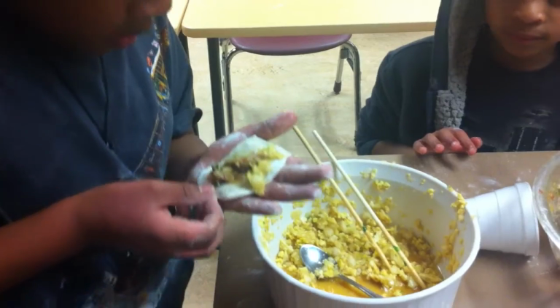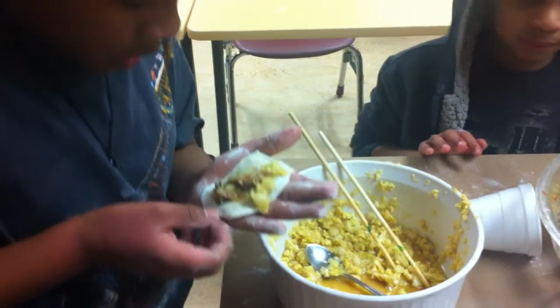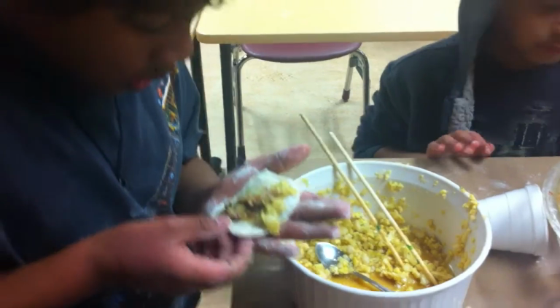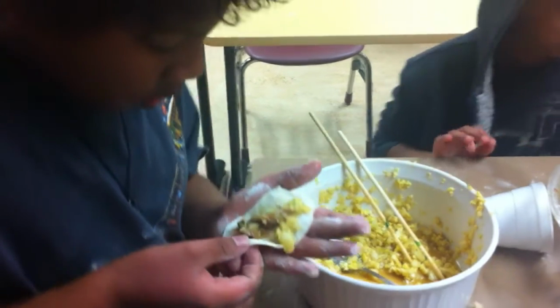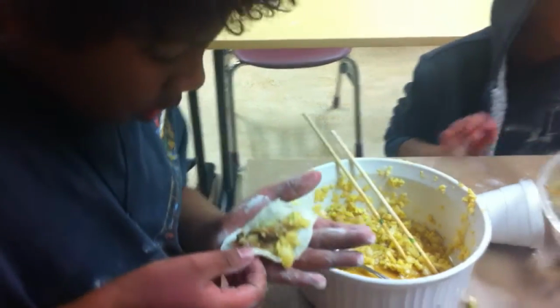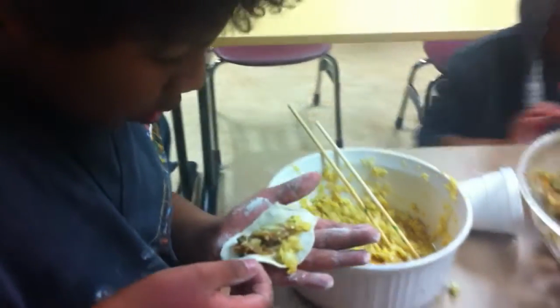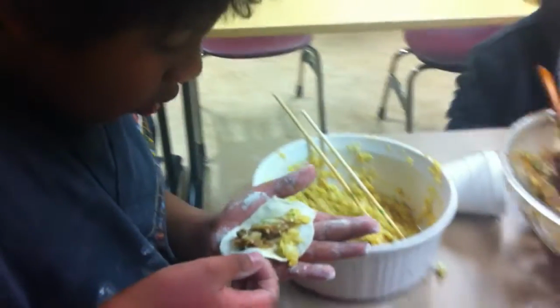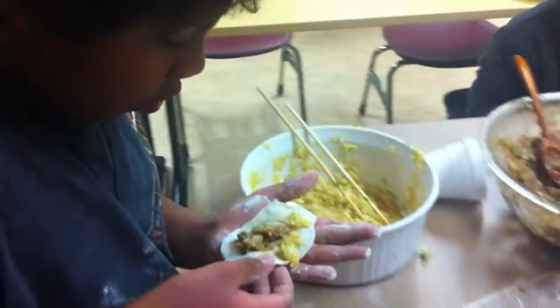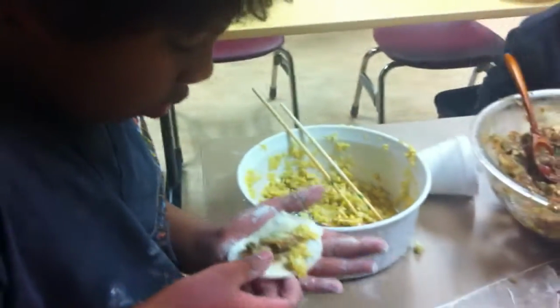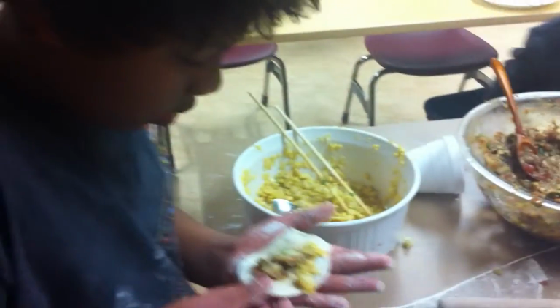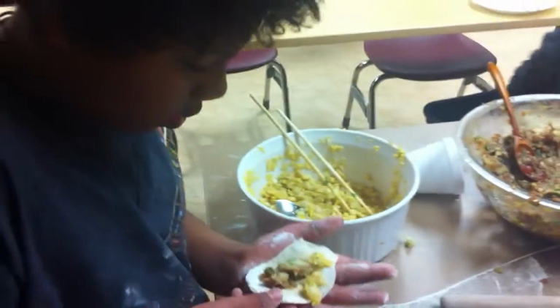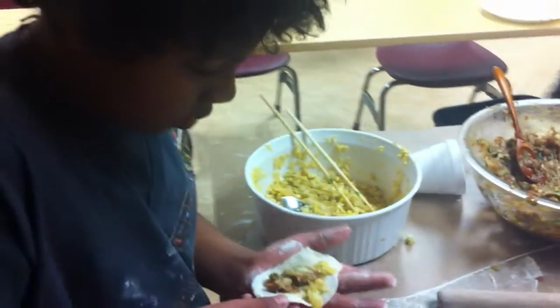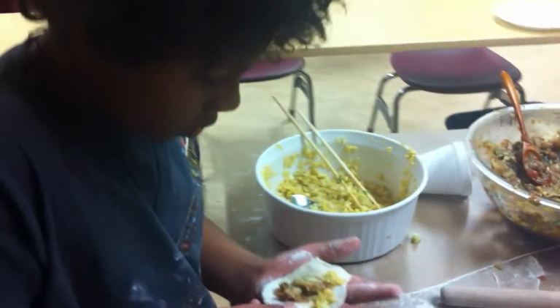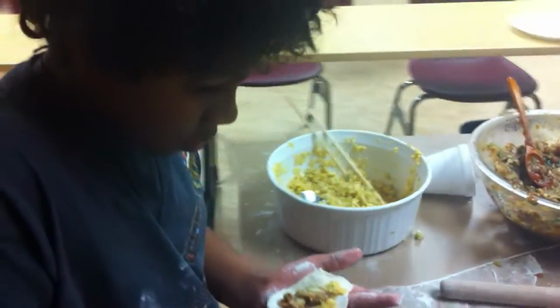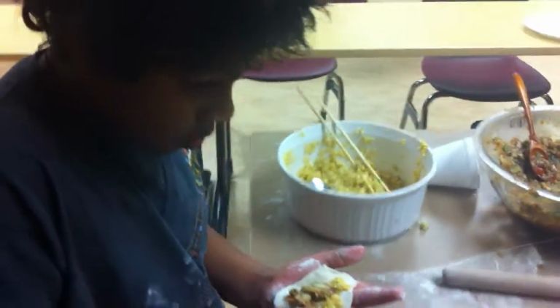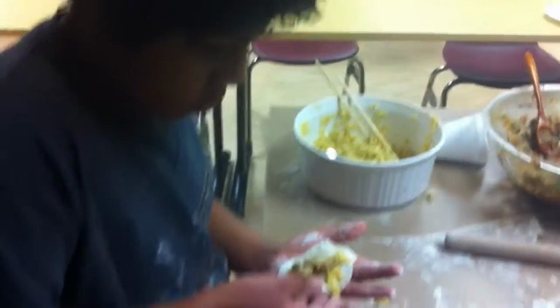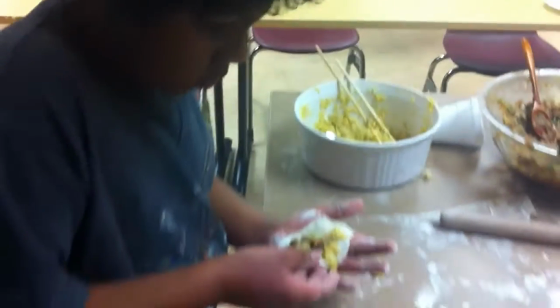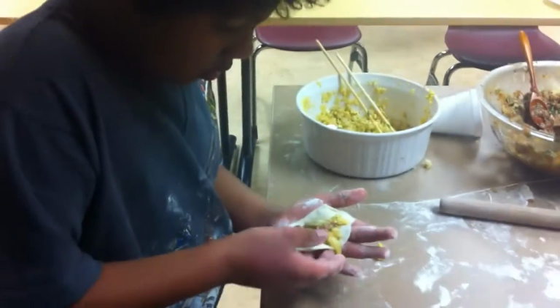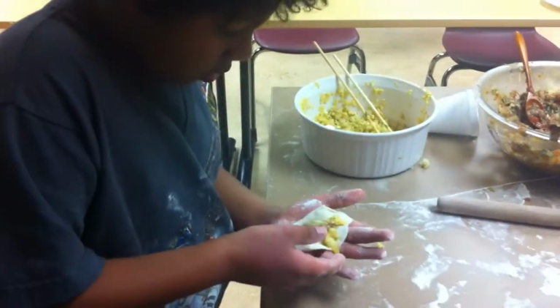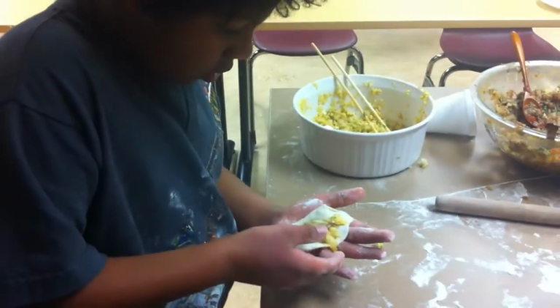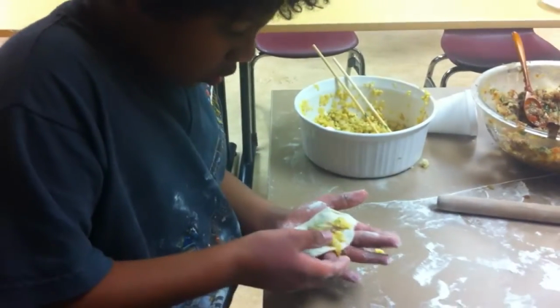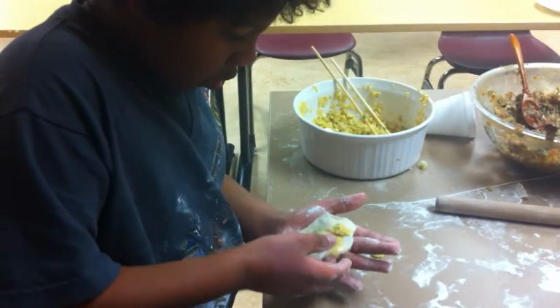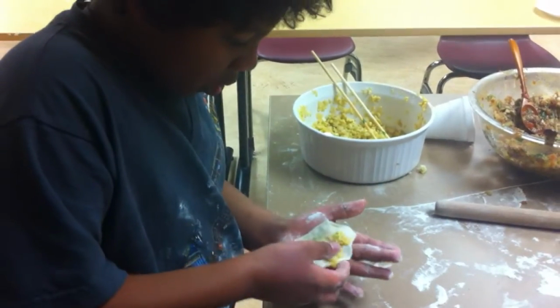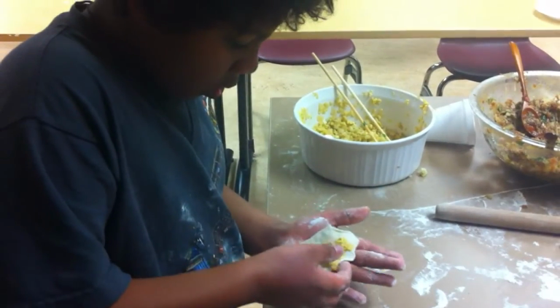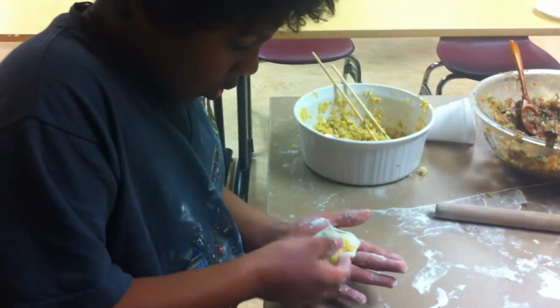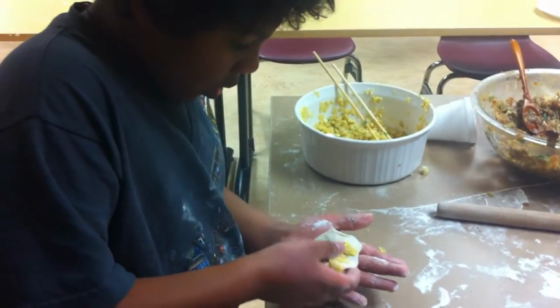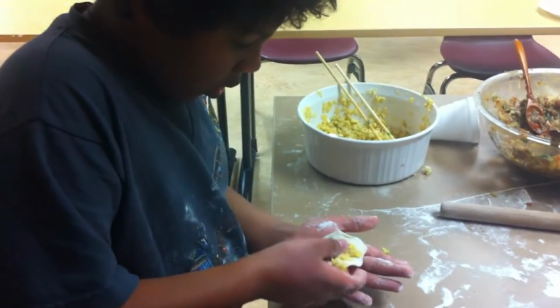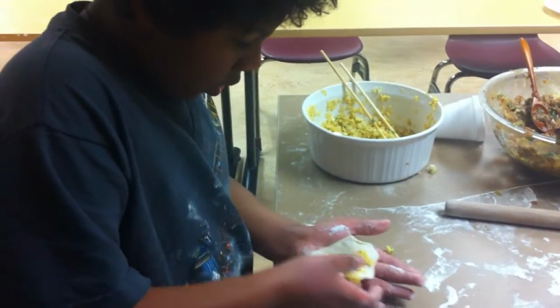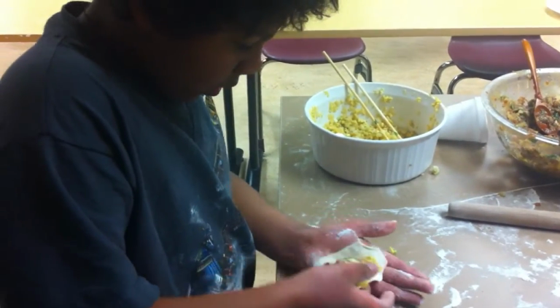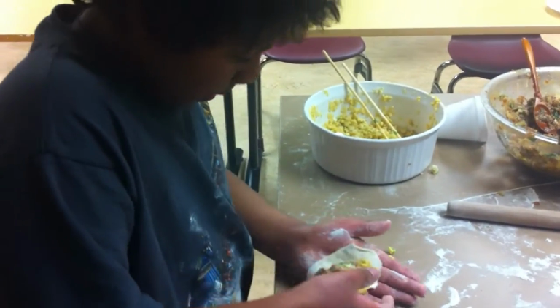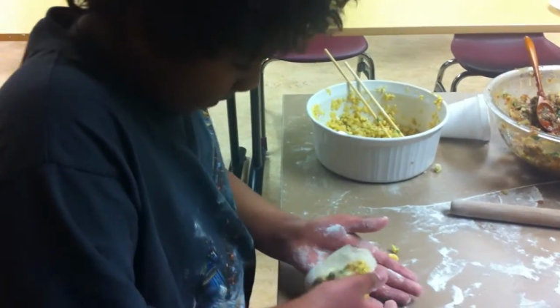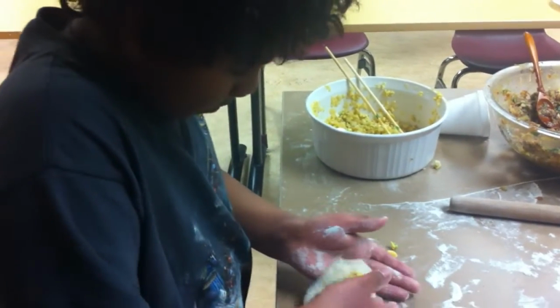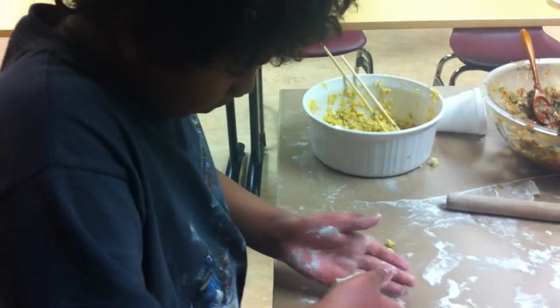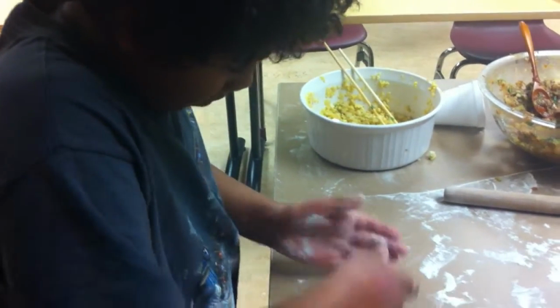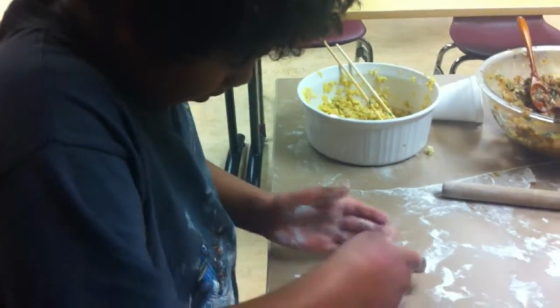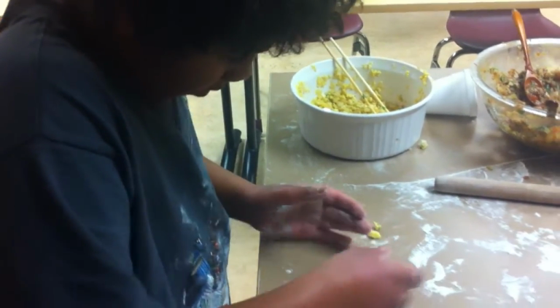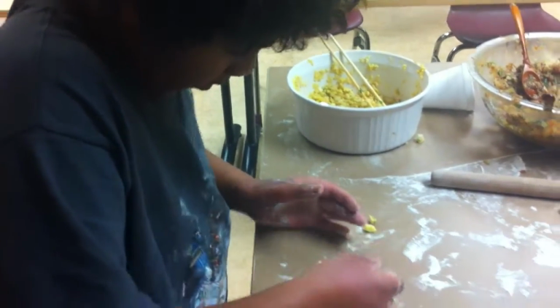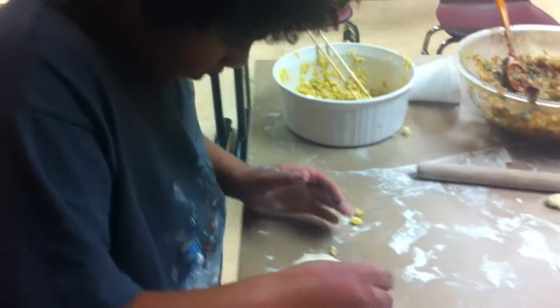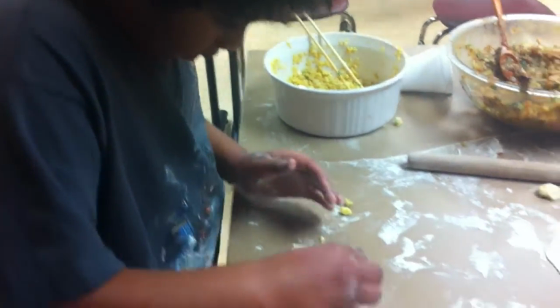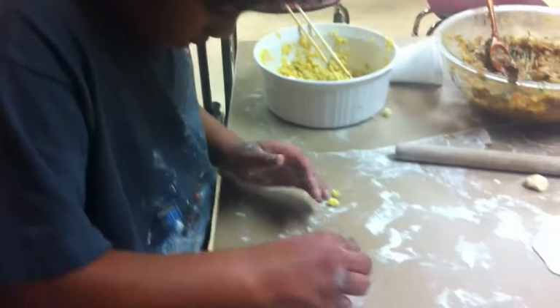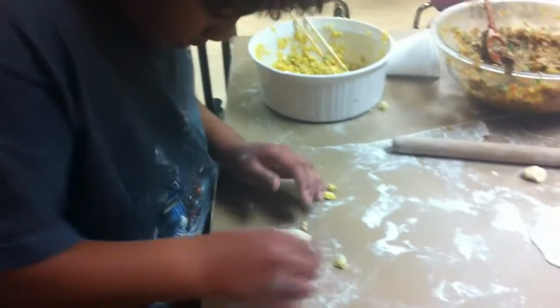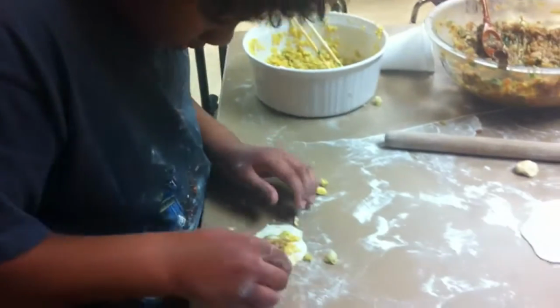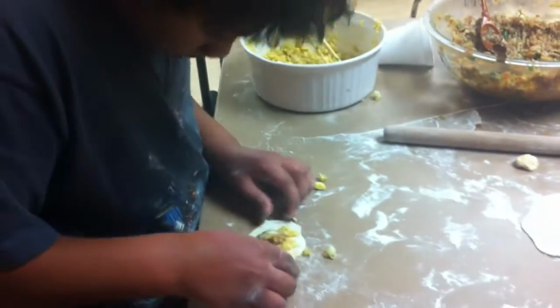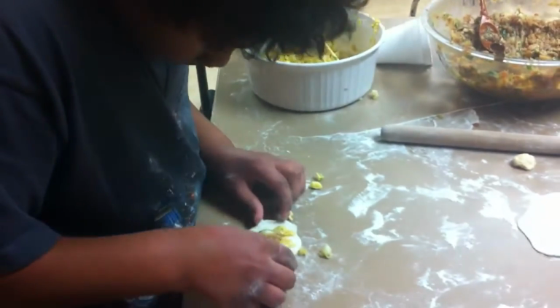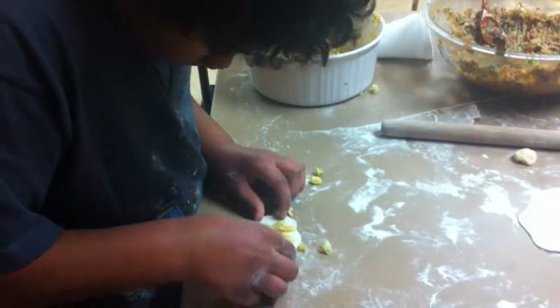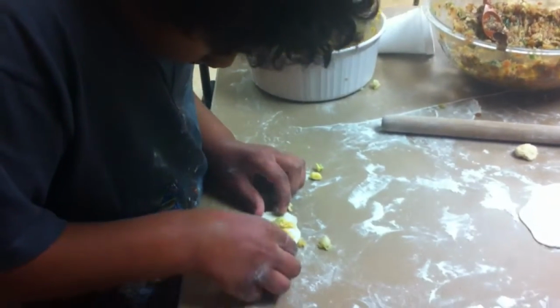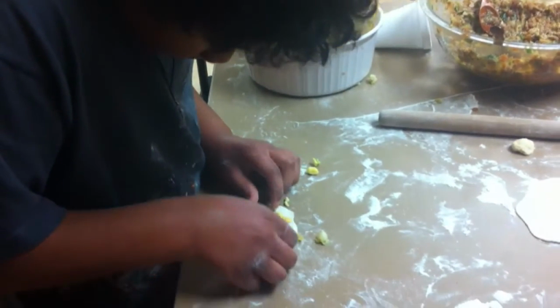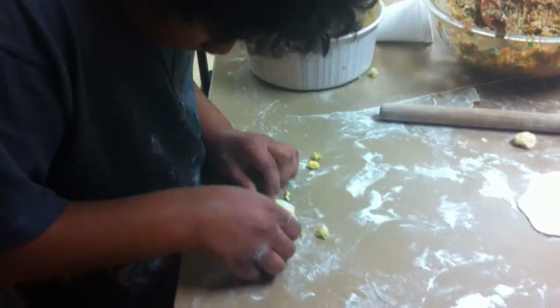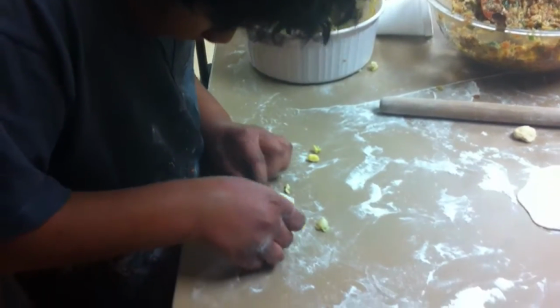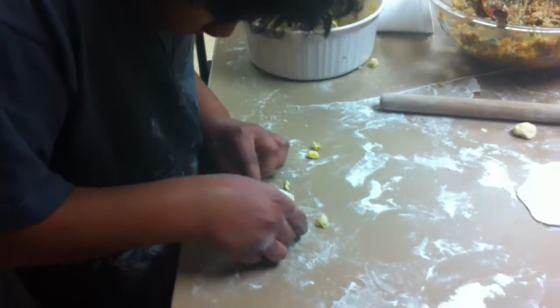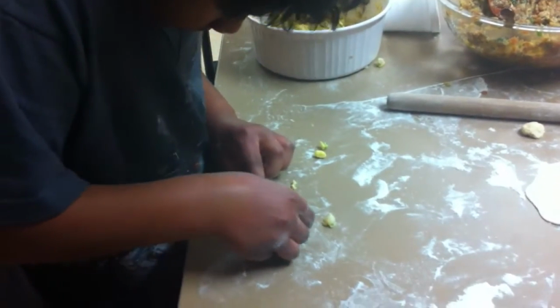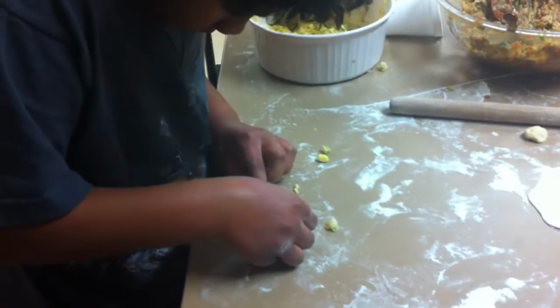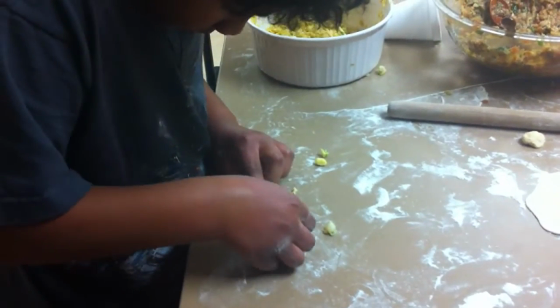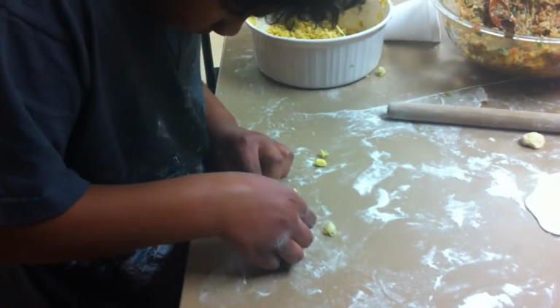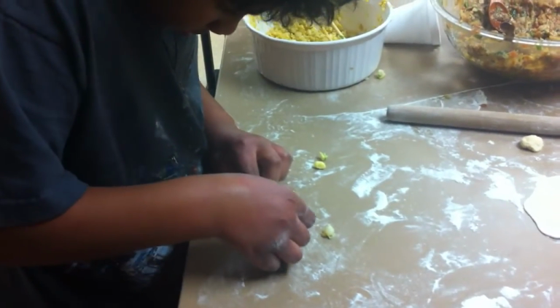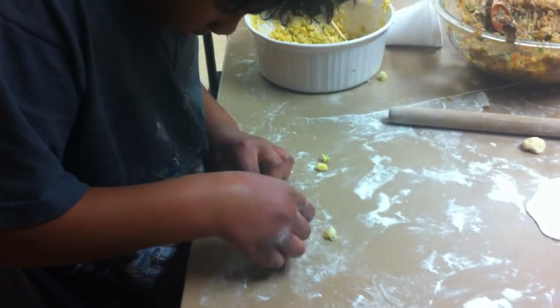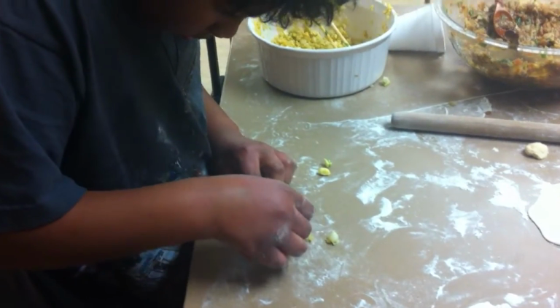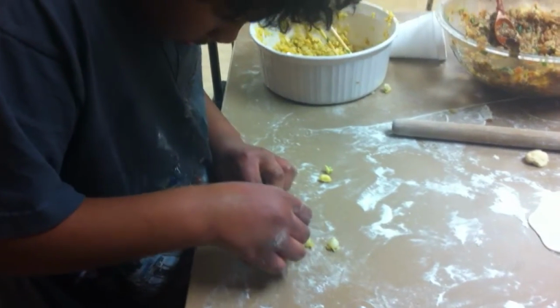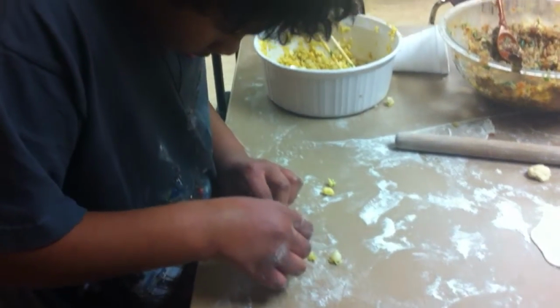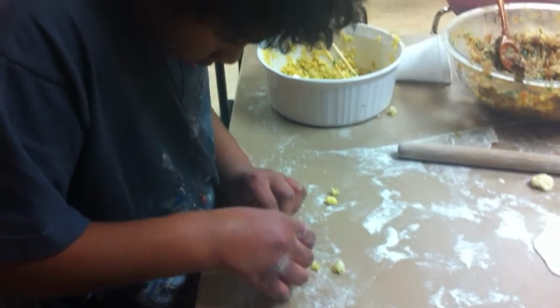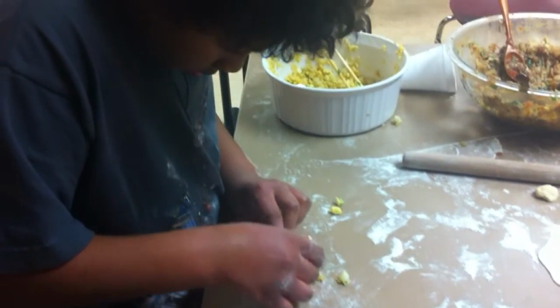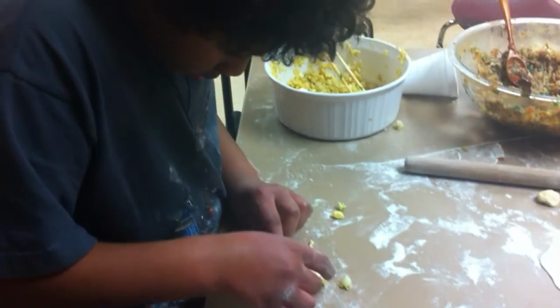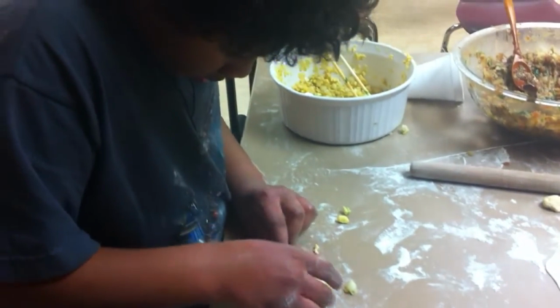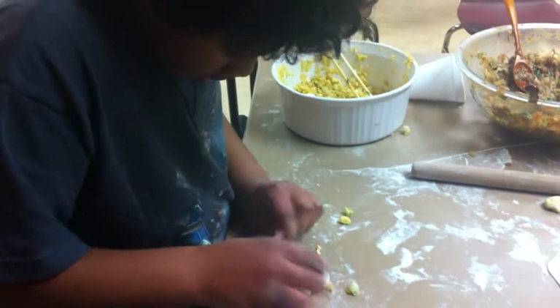Enjoy teaching, huh? He's a good, good learner. Good teacher. He's using this one.